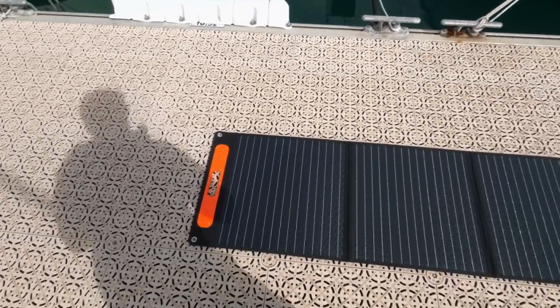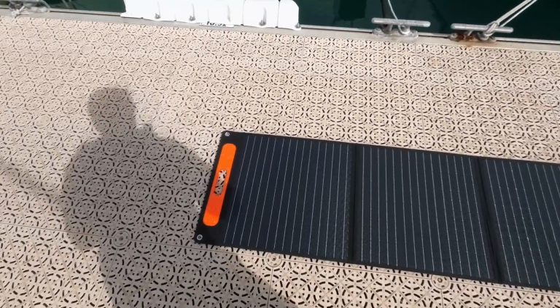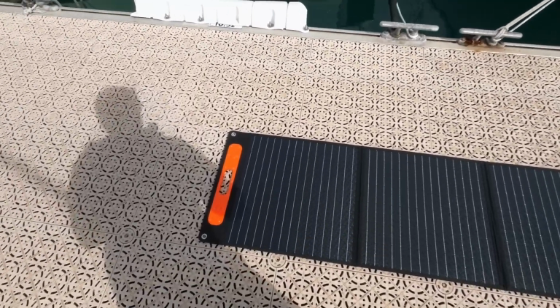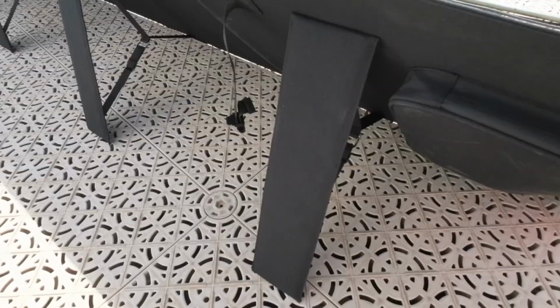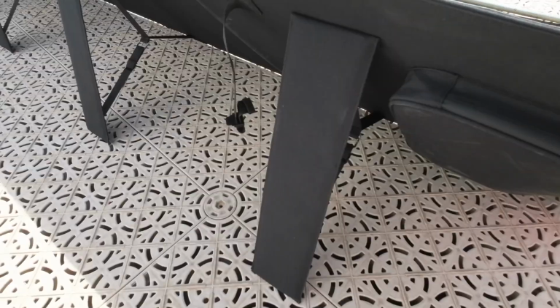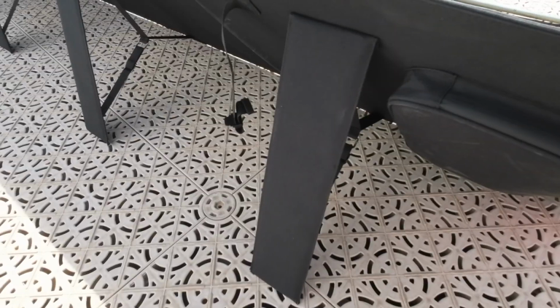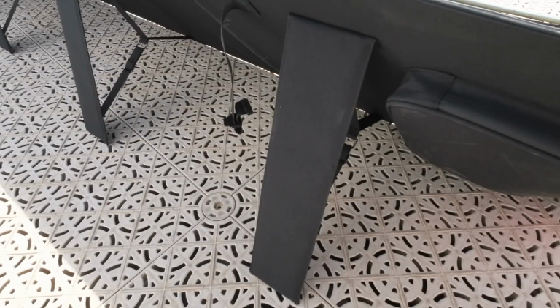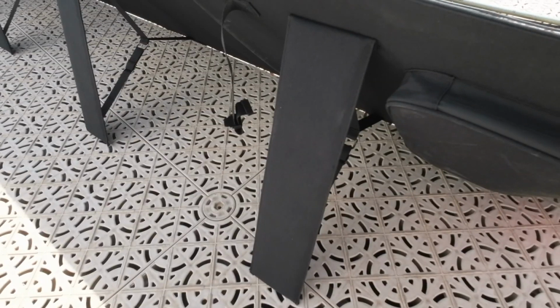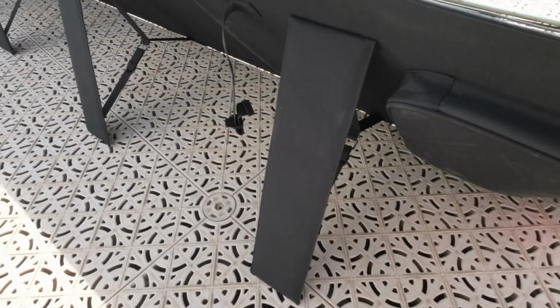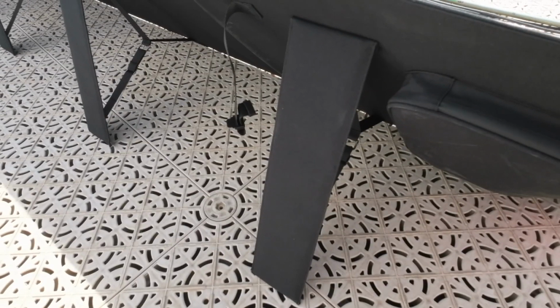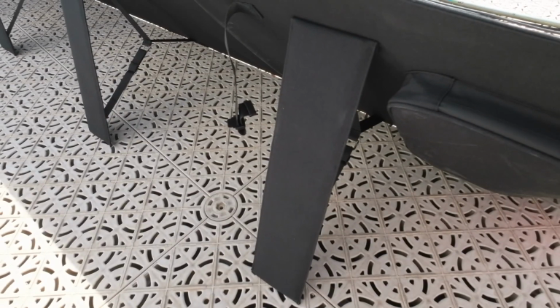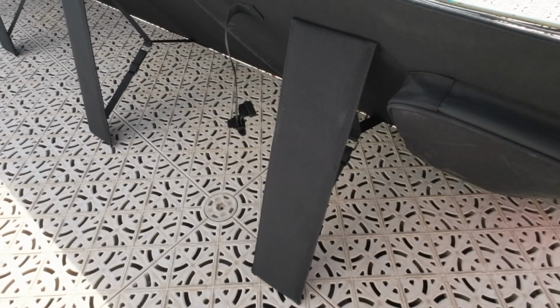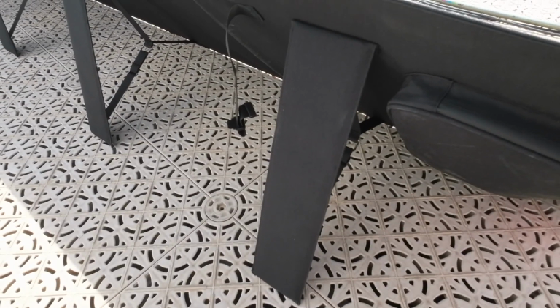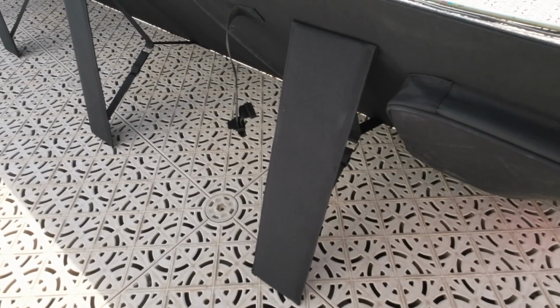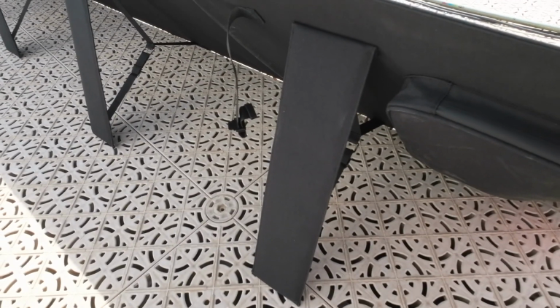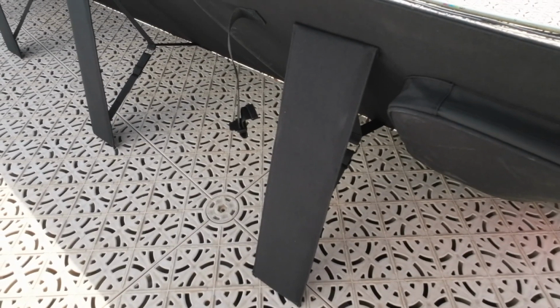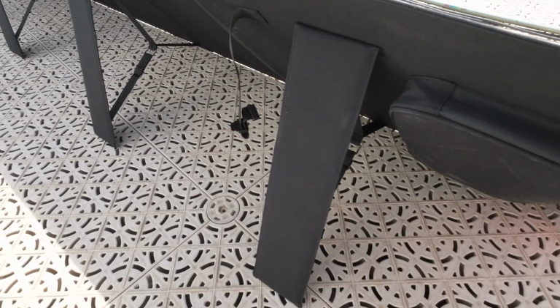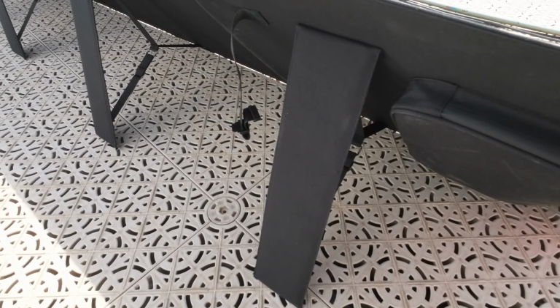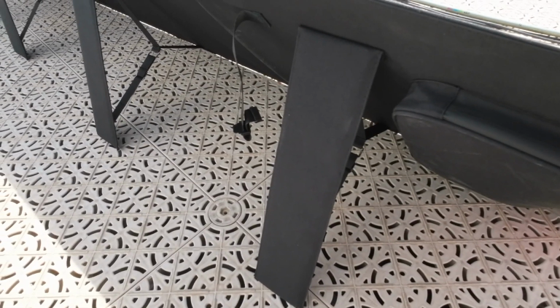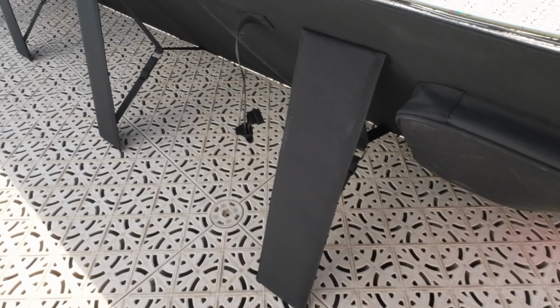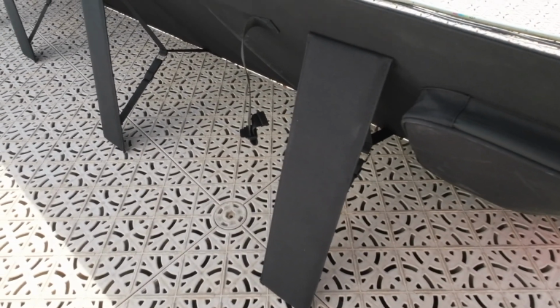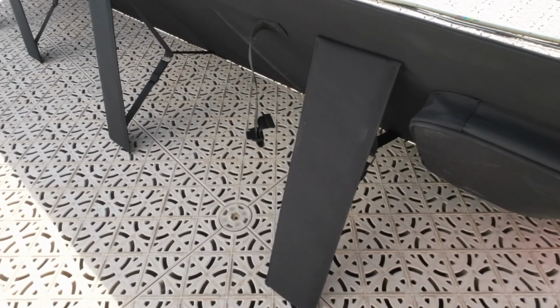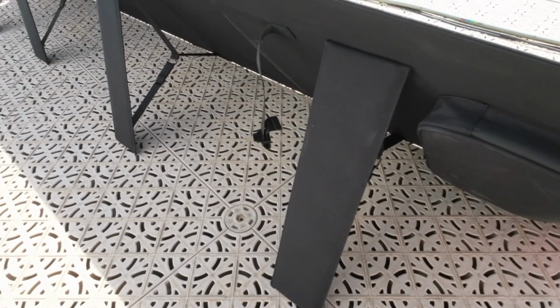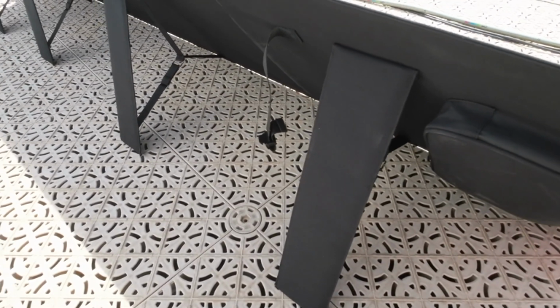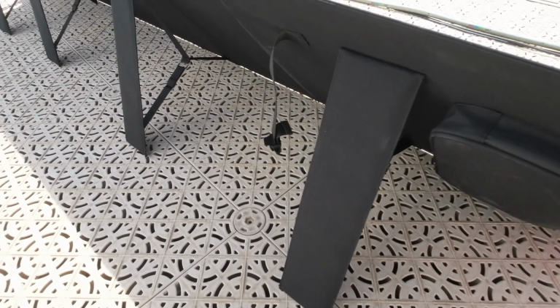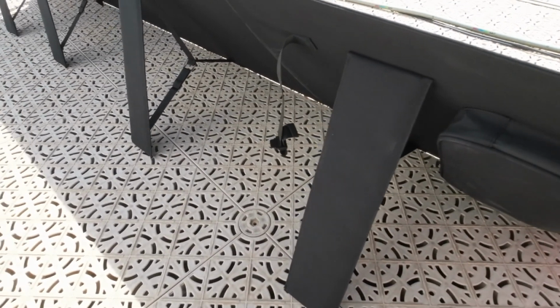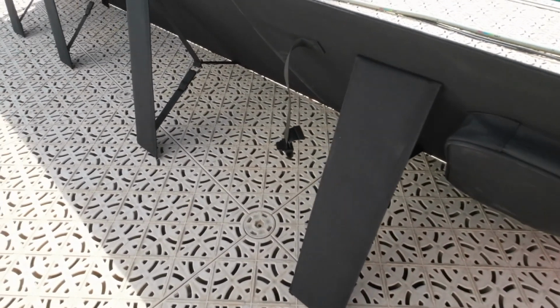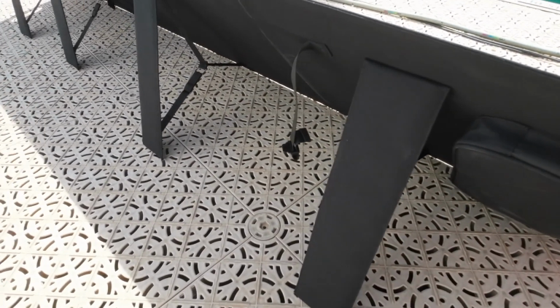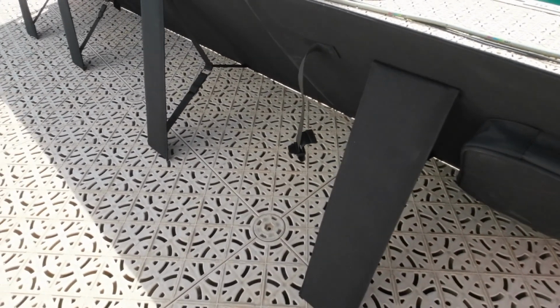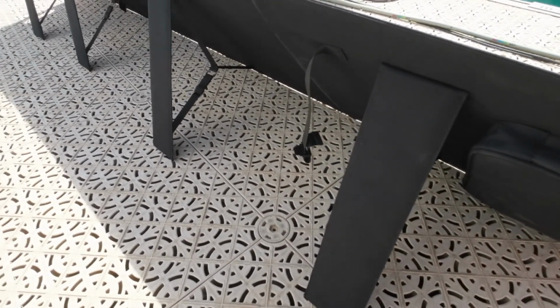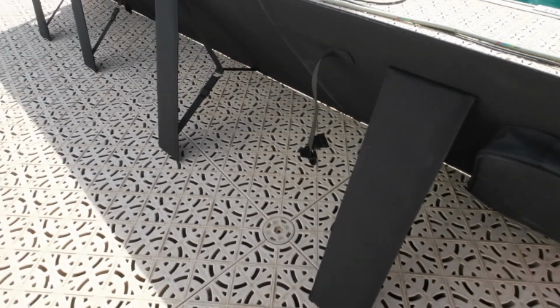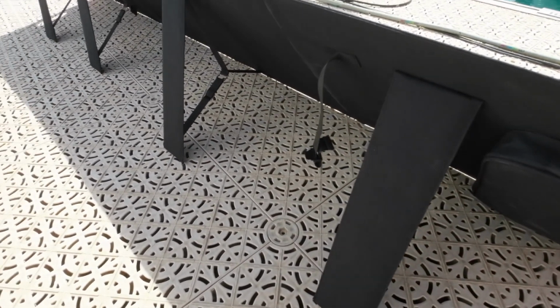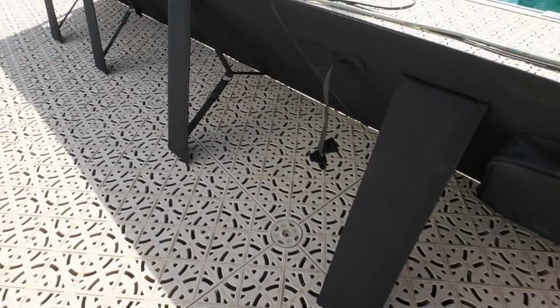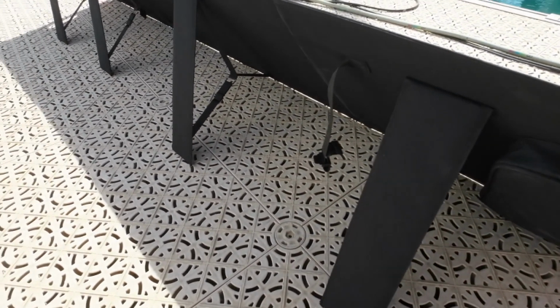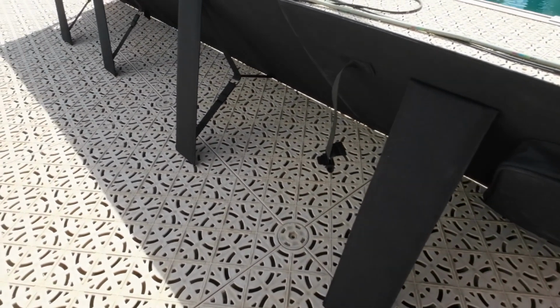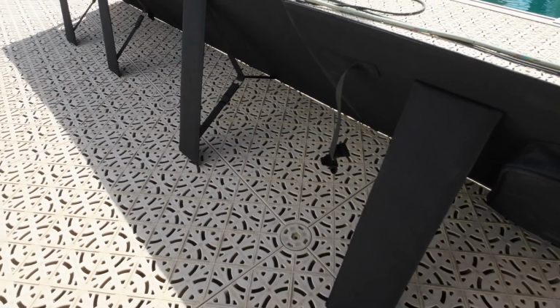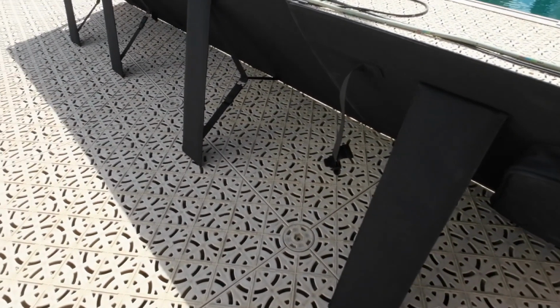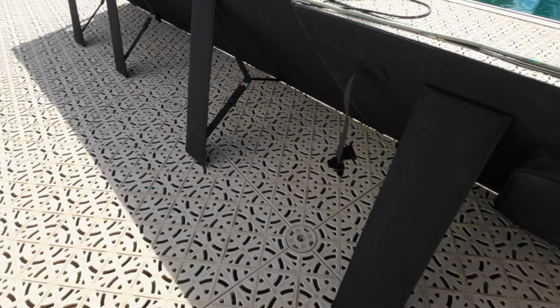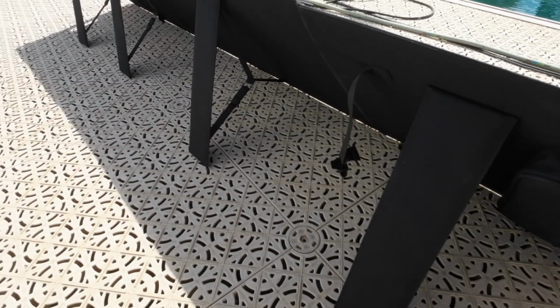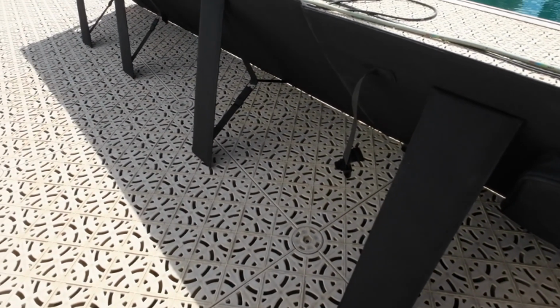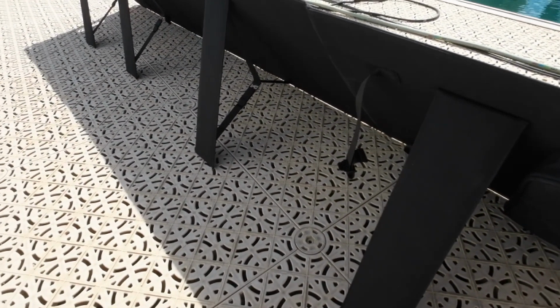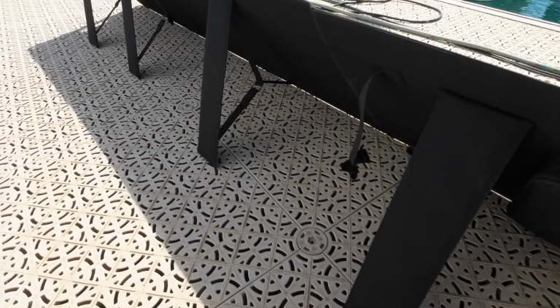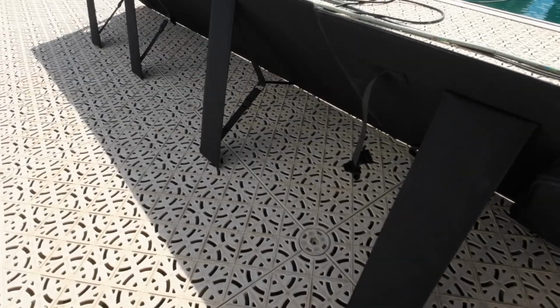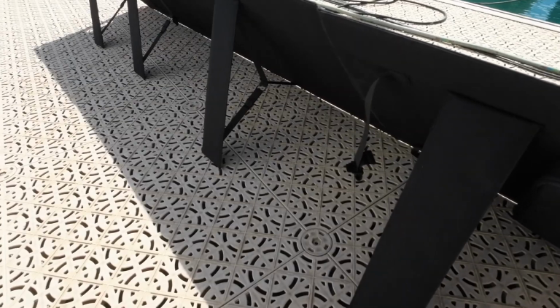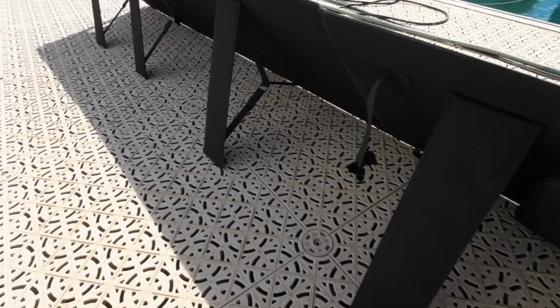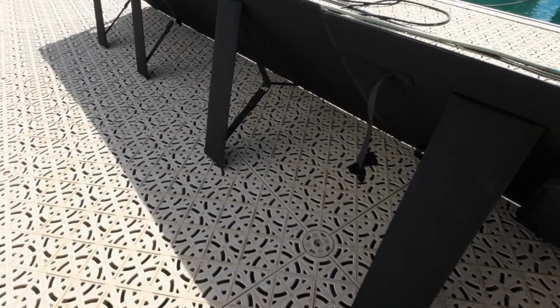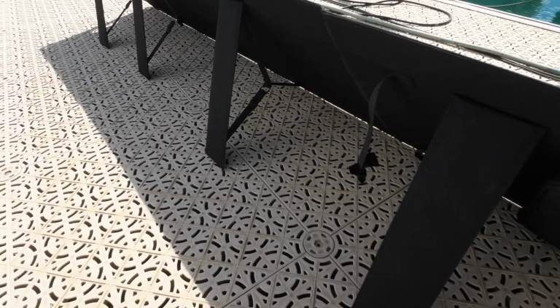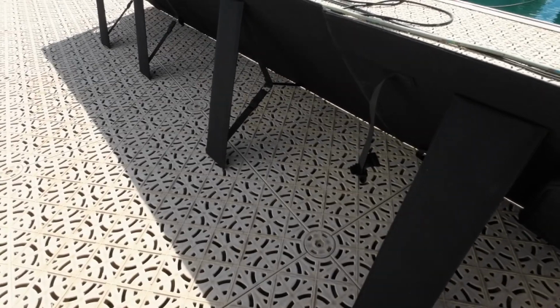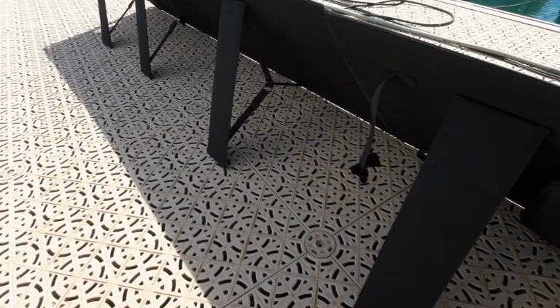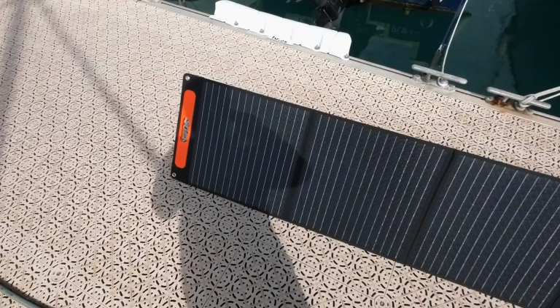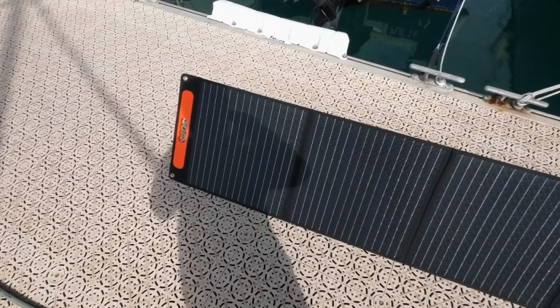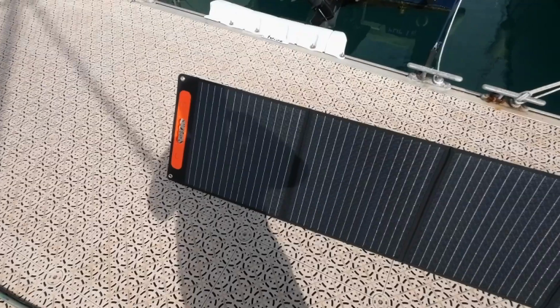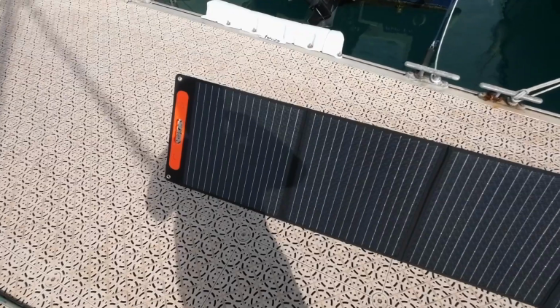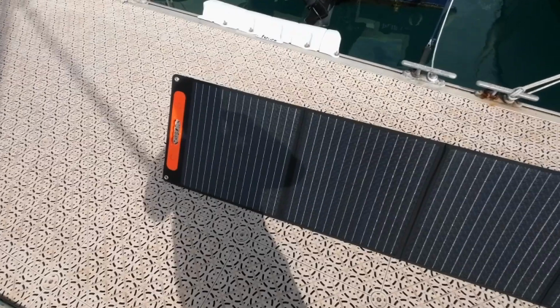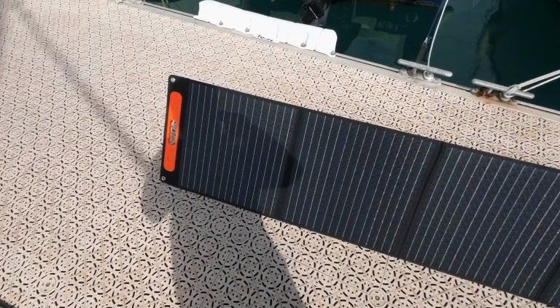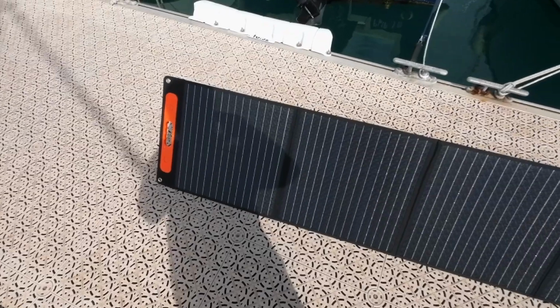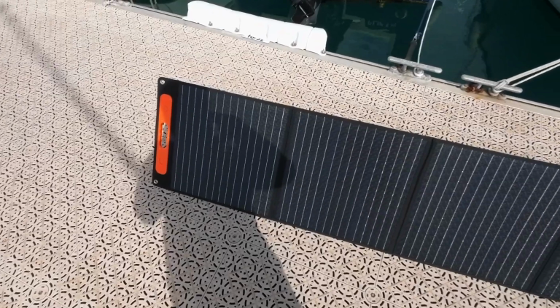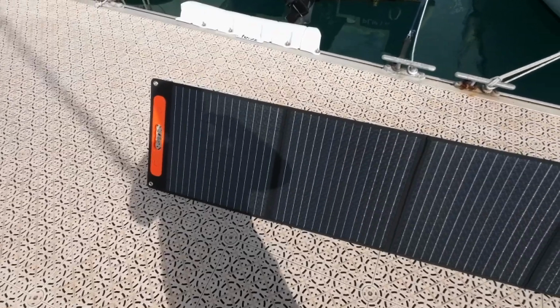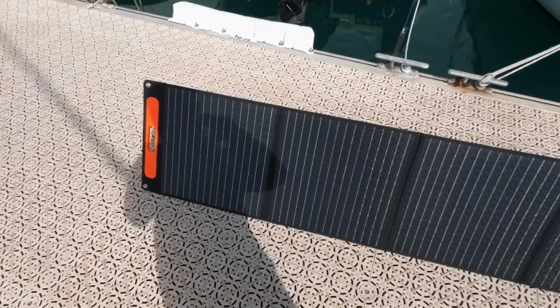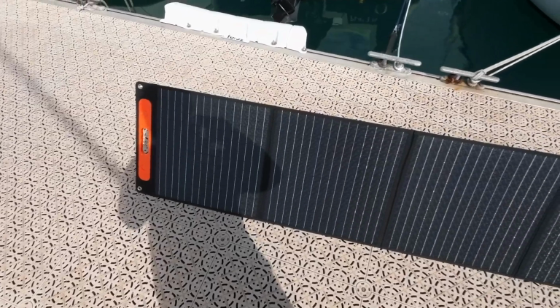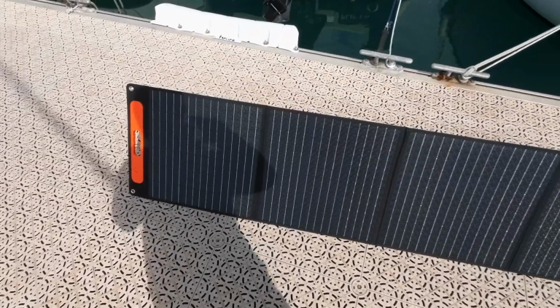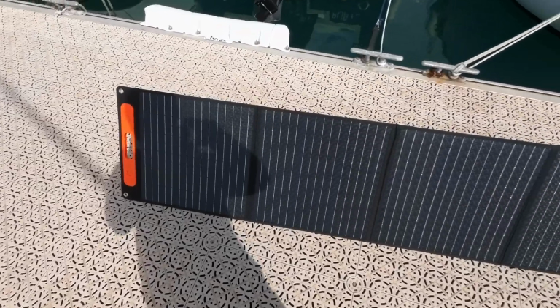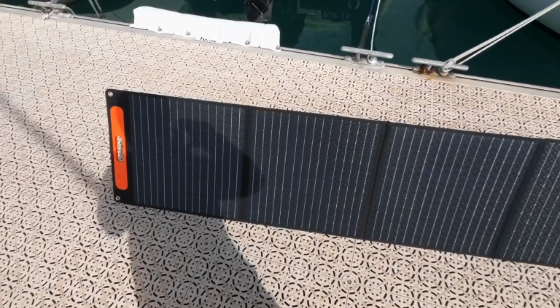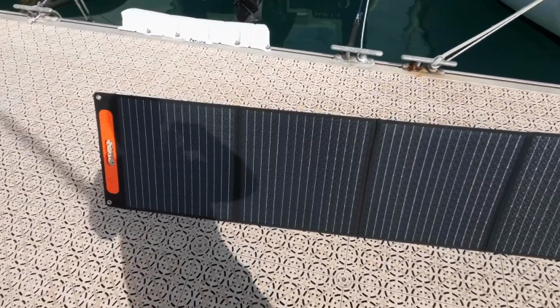There are also foldable legs in the back so you can set it at an angle. Here it is, propped up.